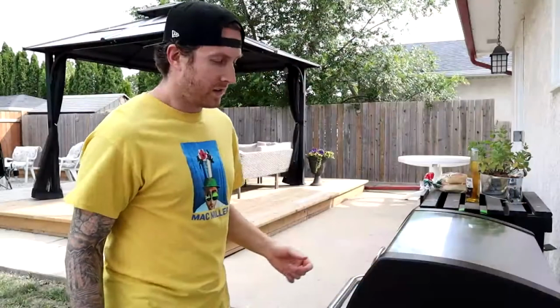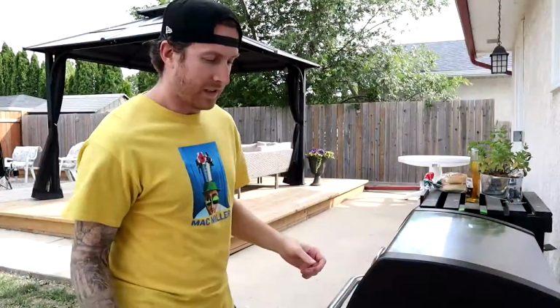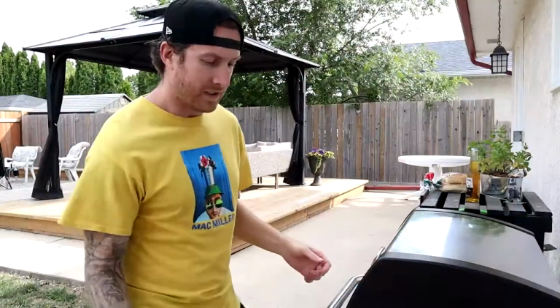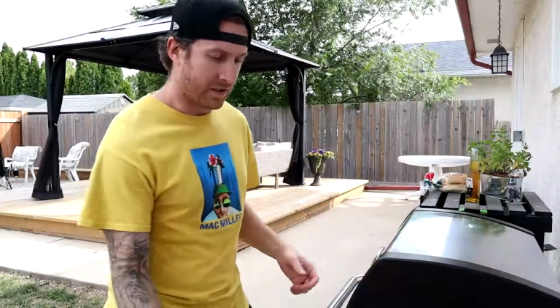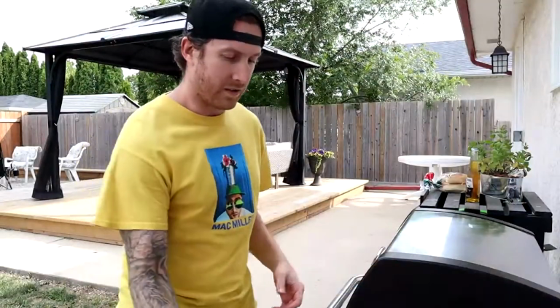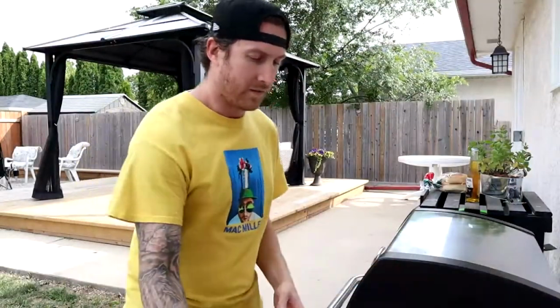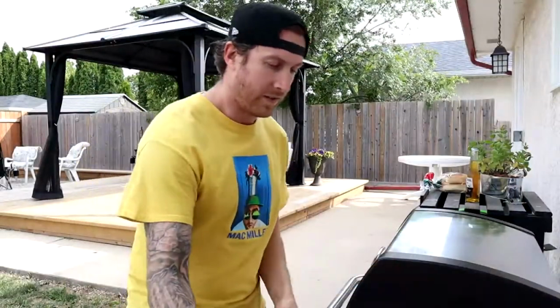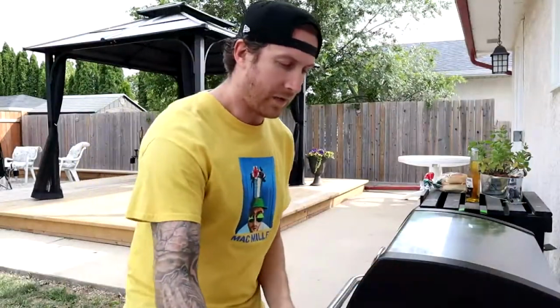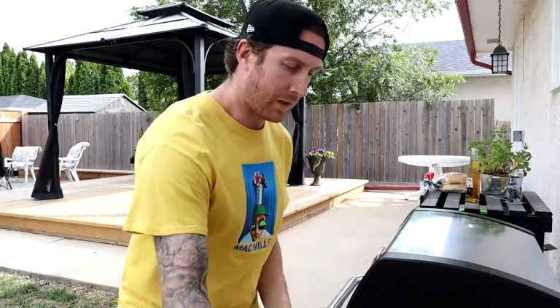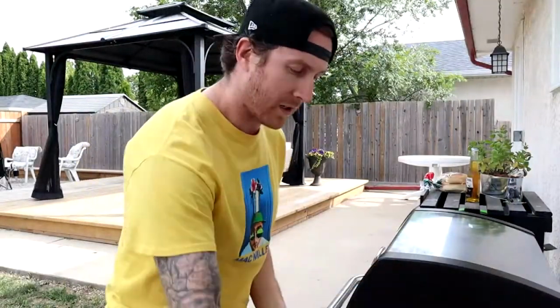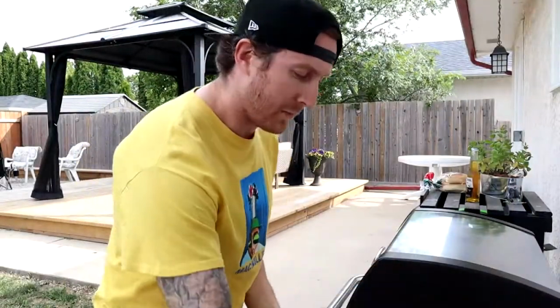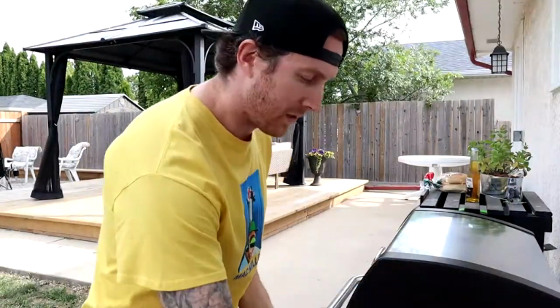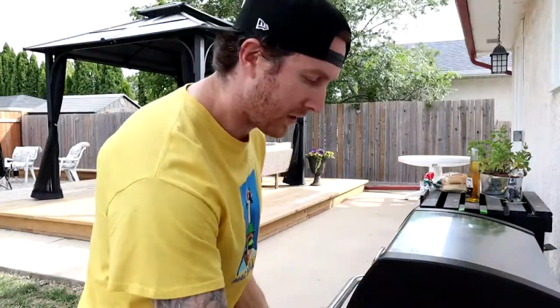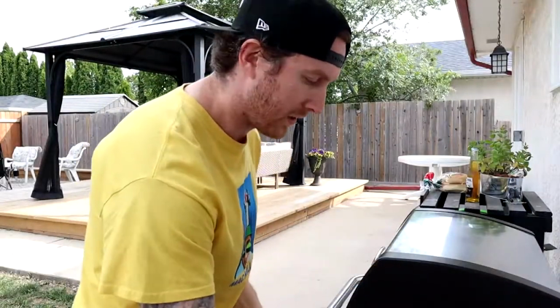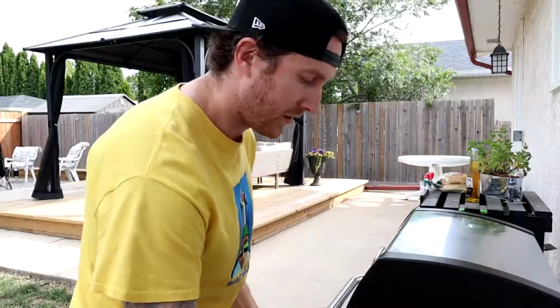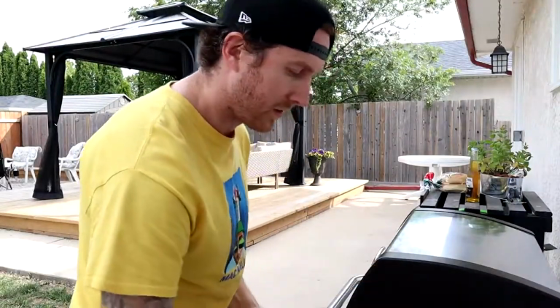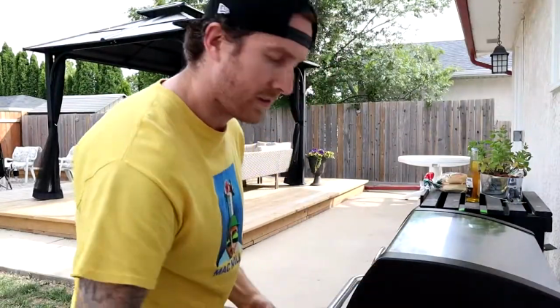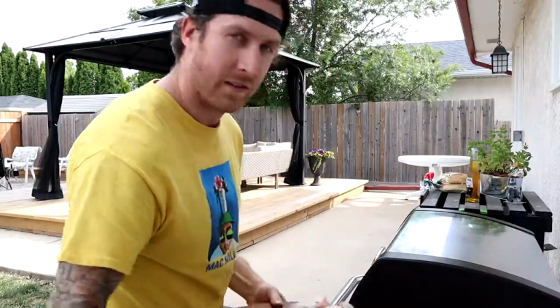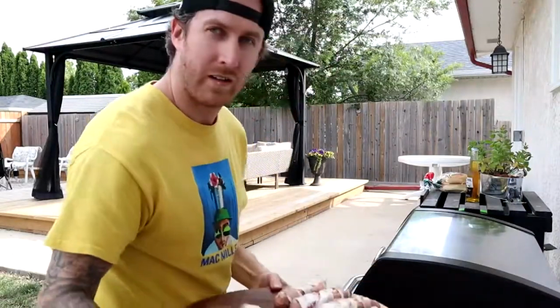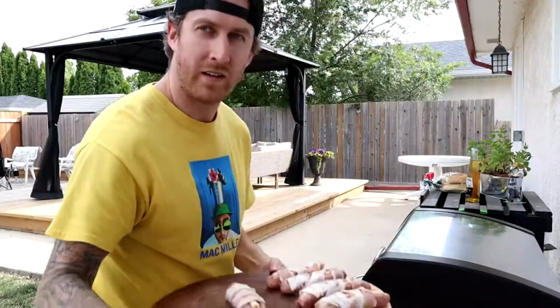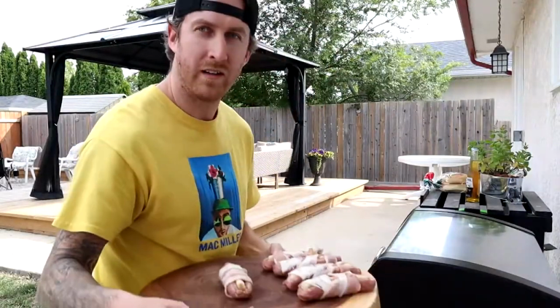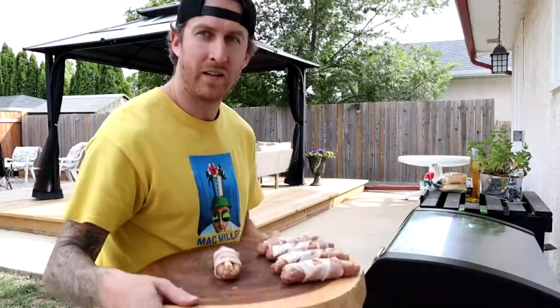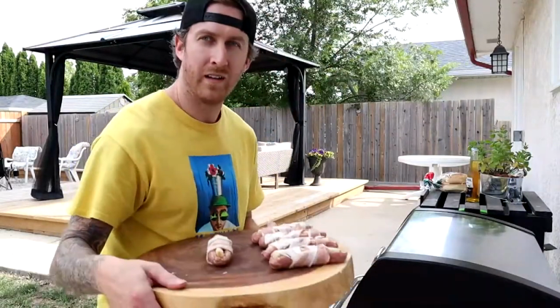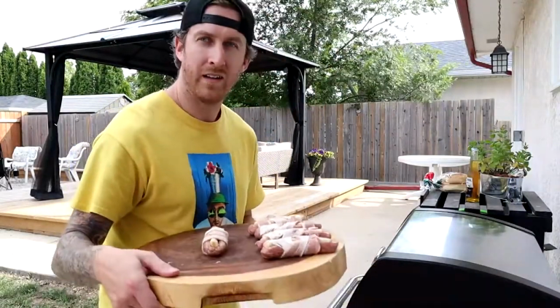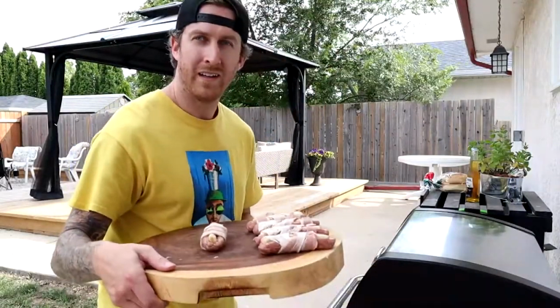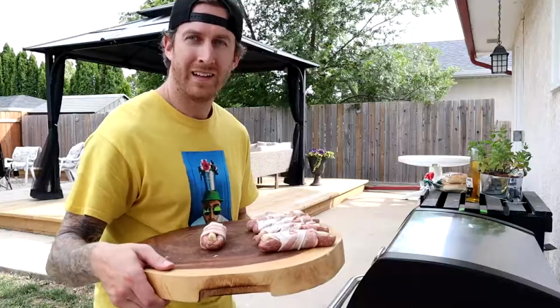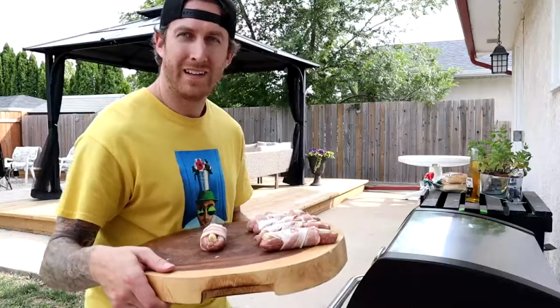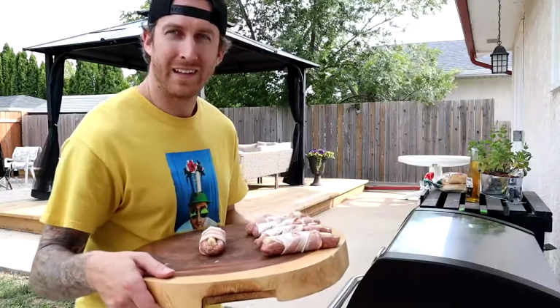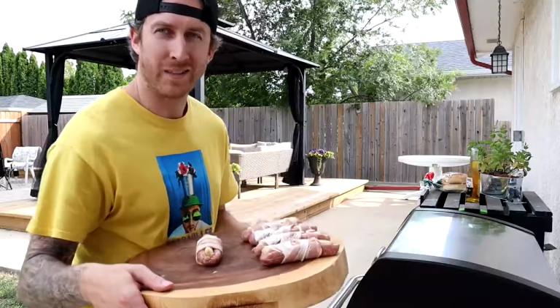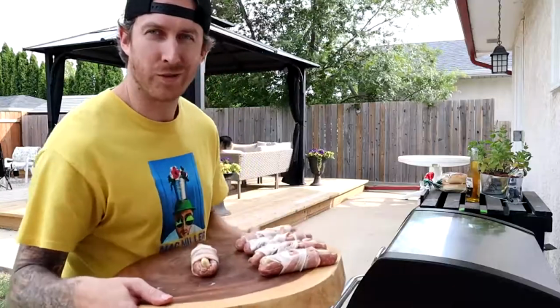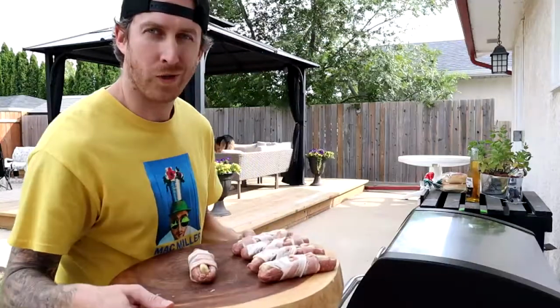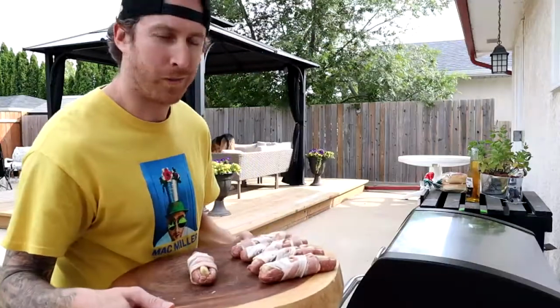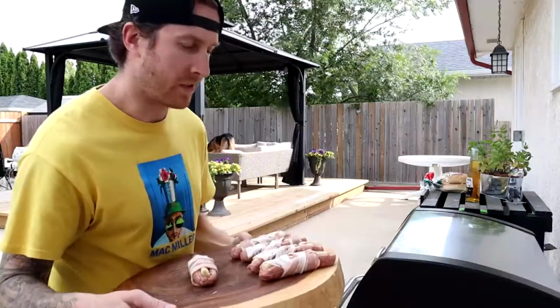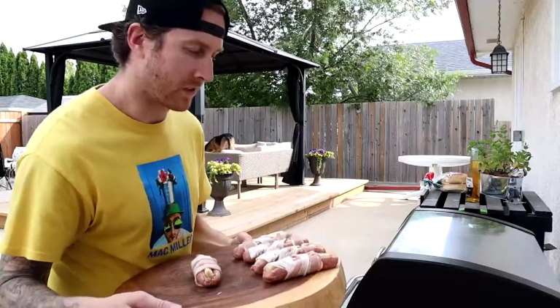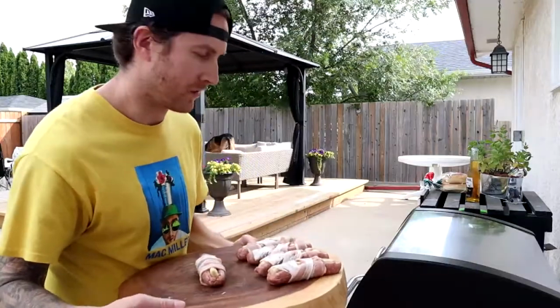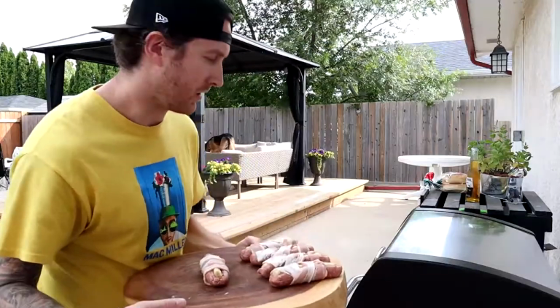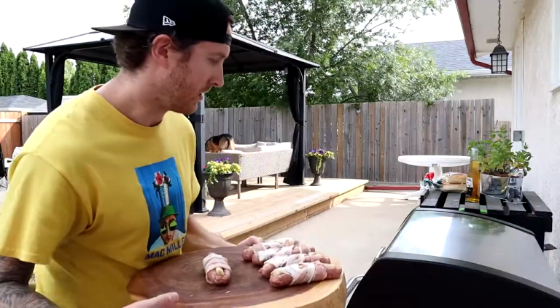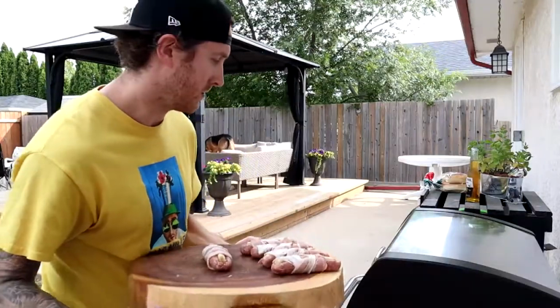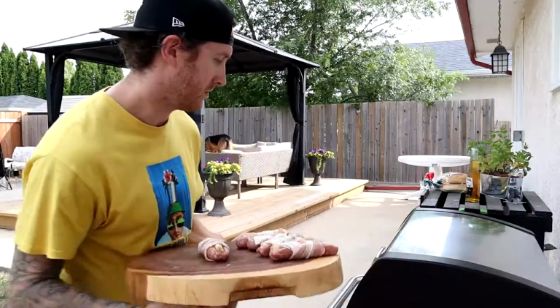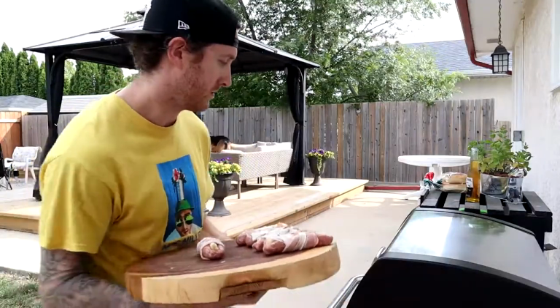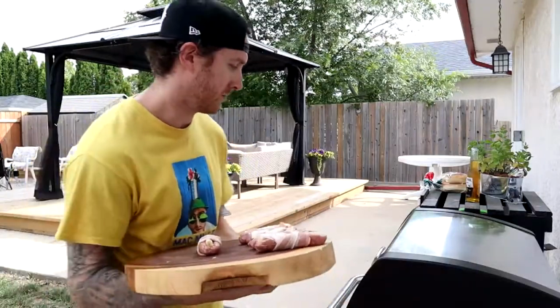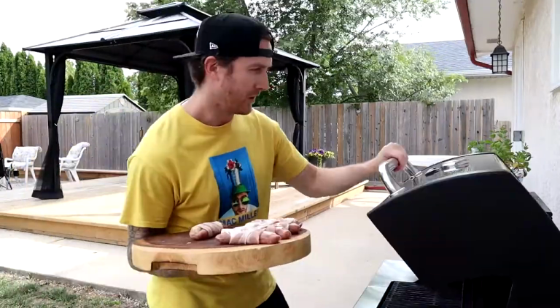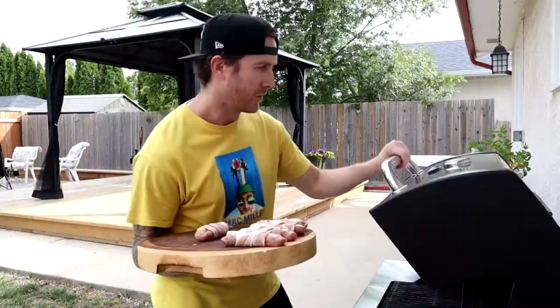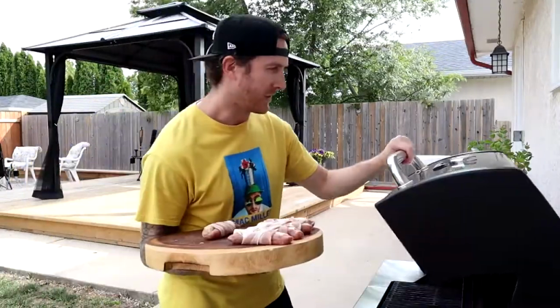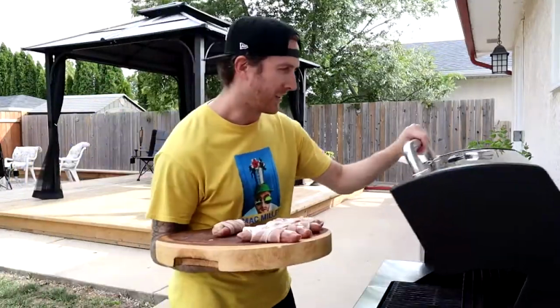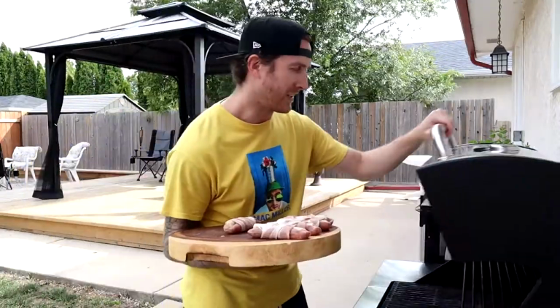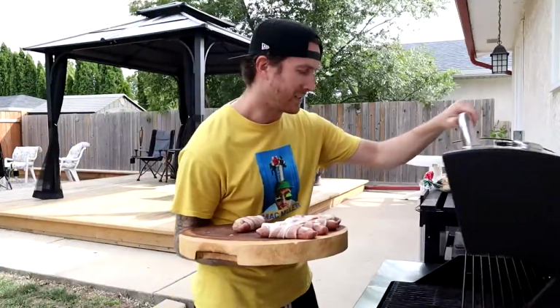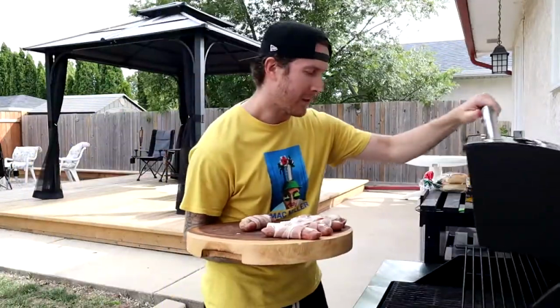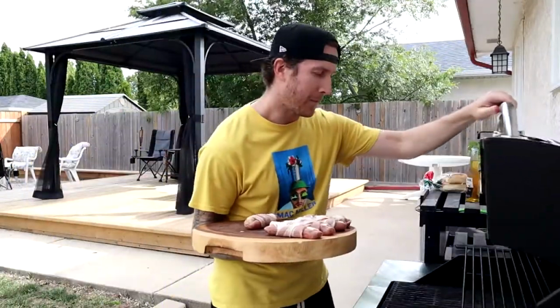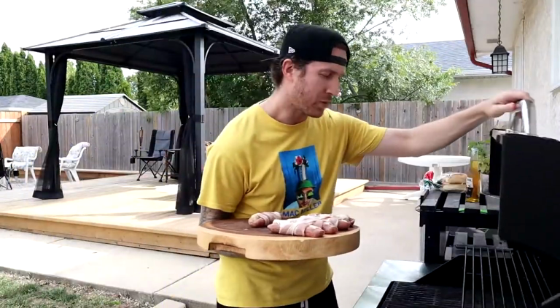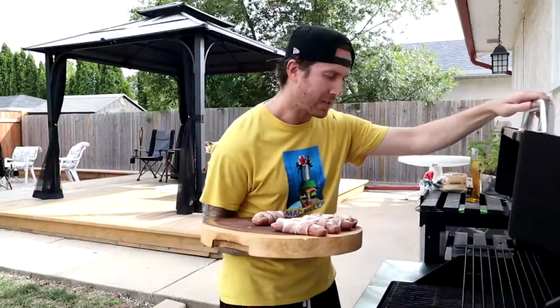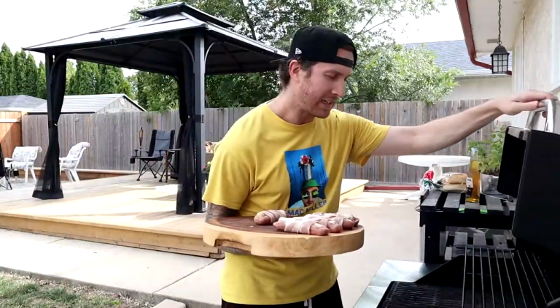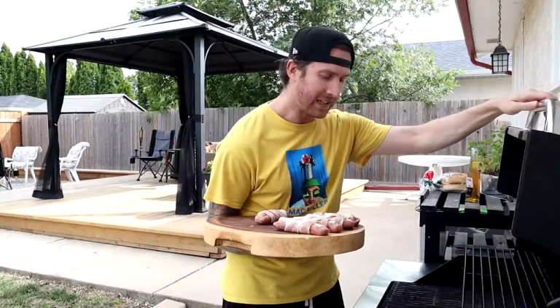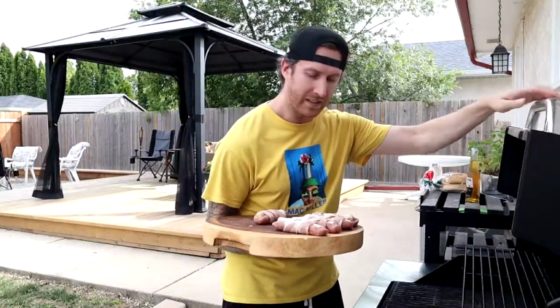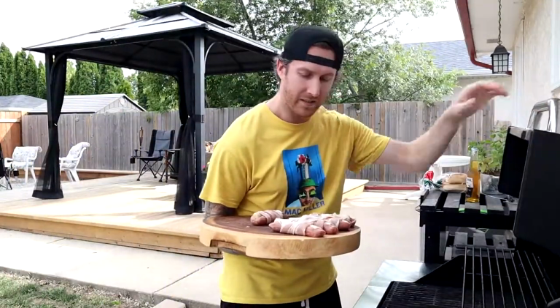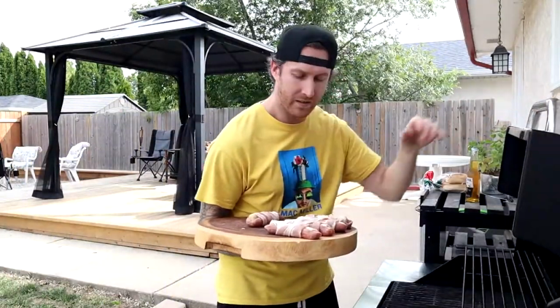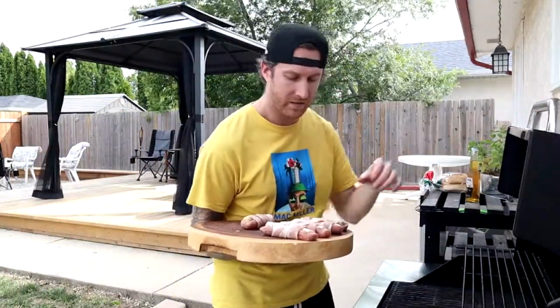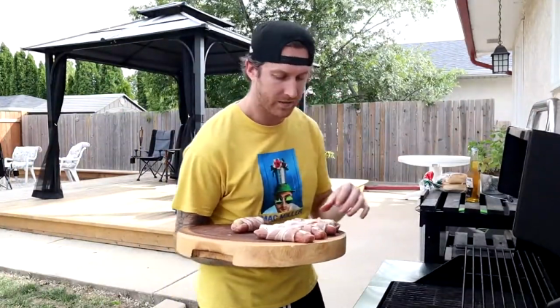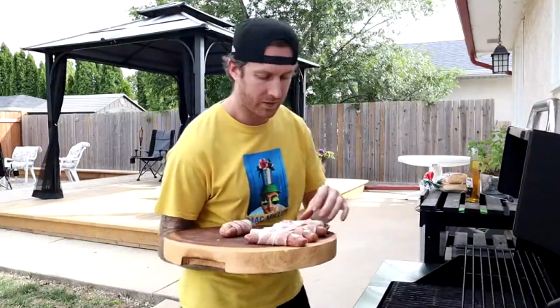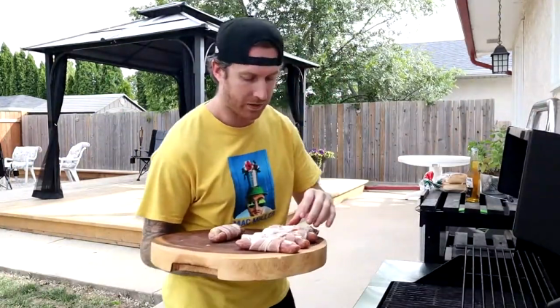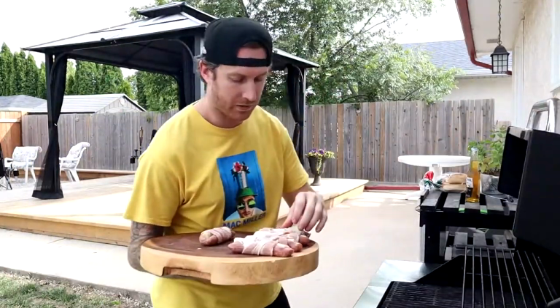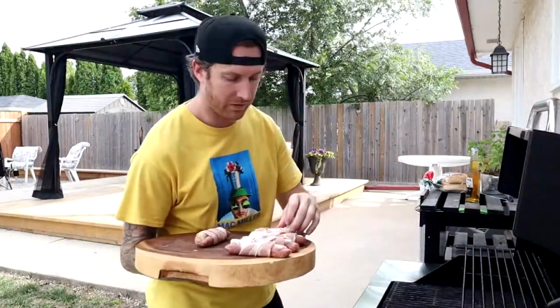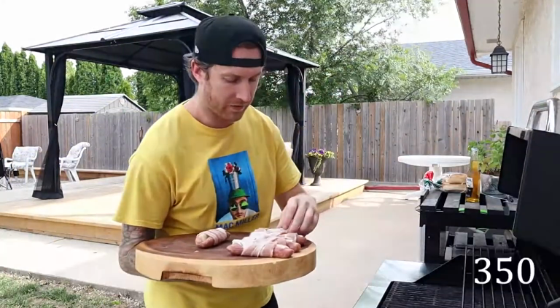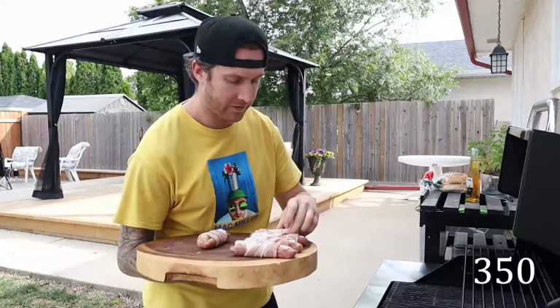Okay so now we got them out here. Let's throw them on the grill. We got it preheated to 350.